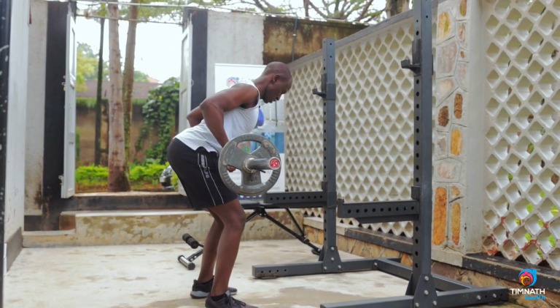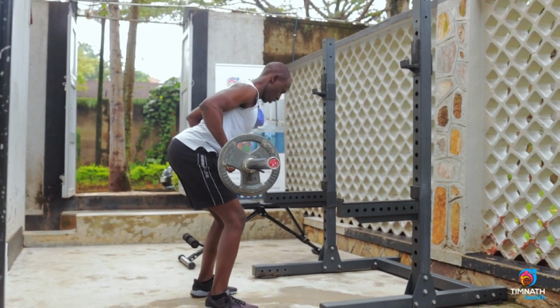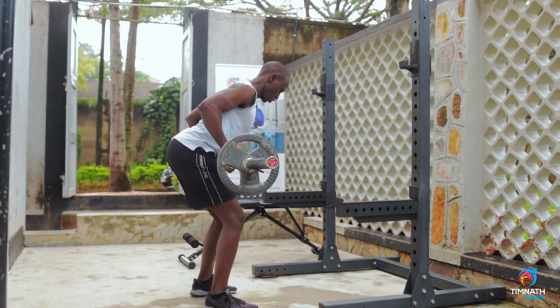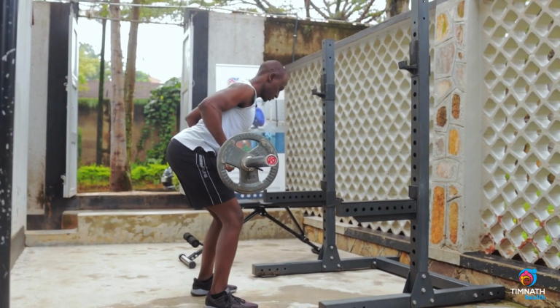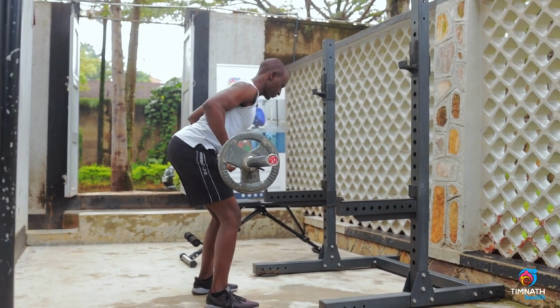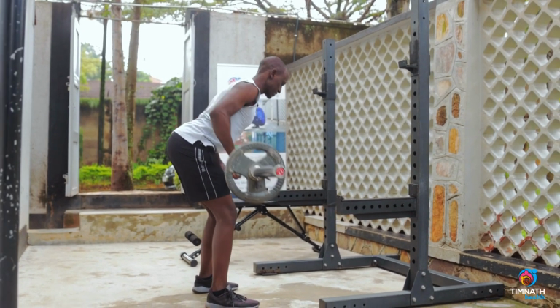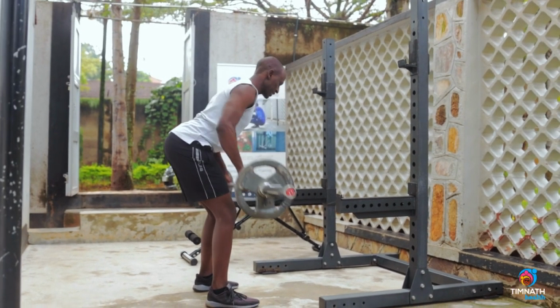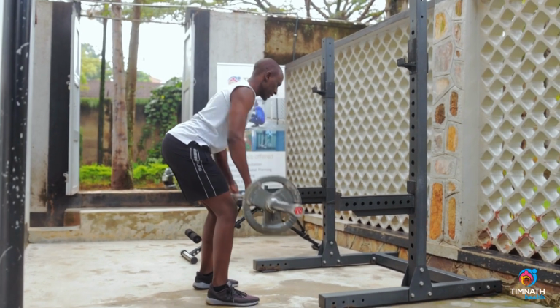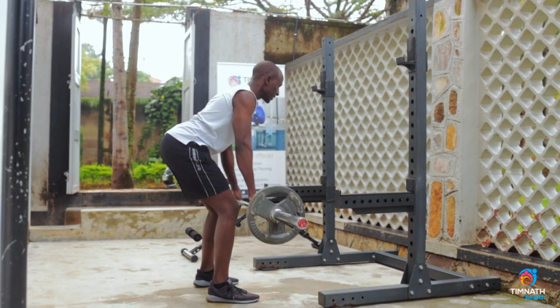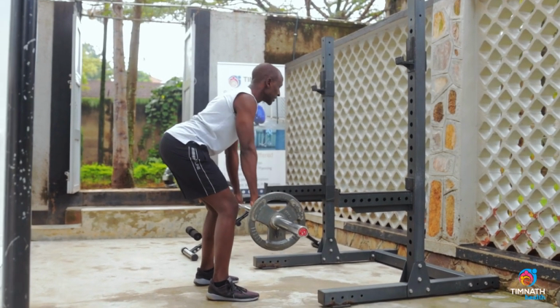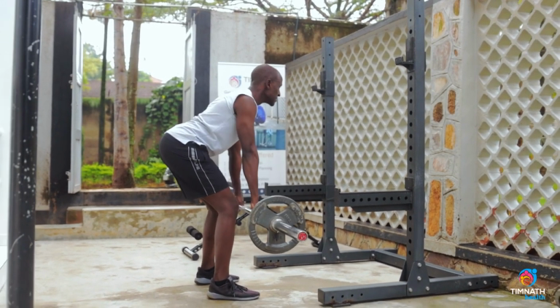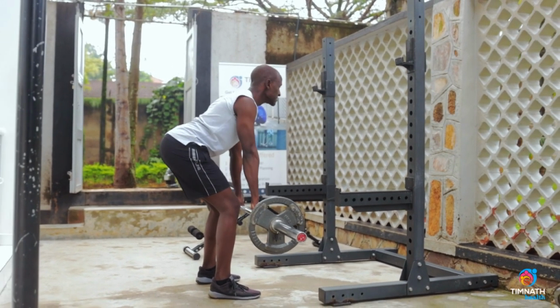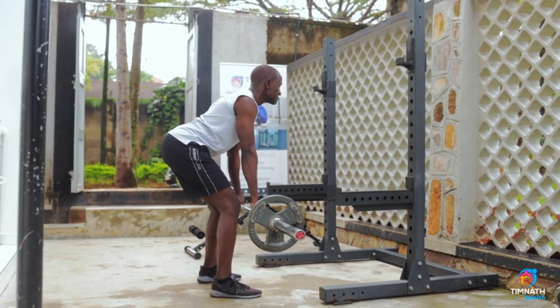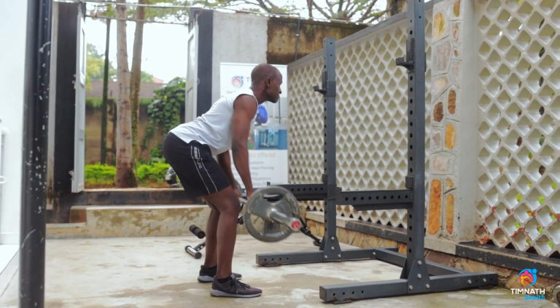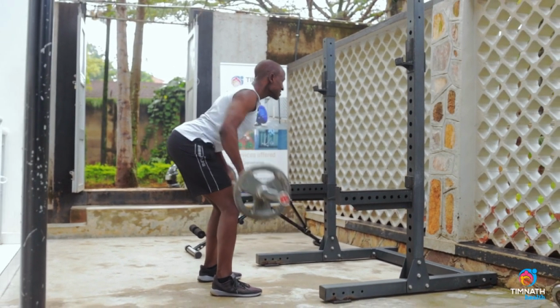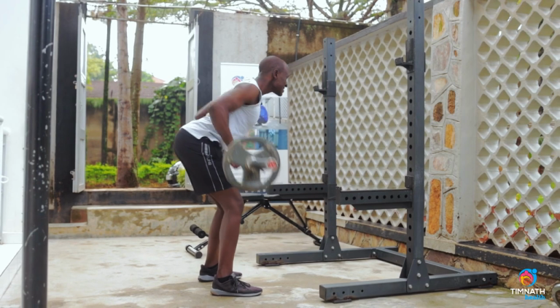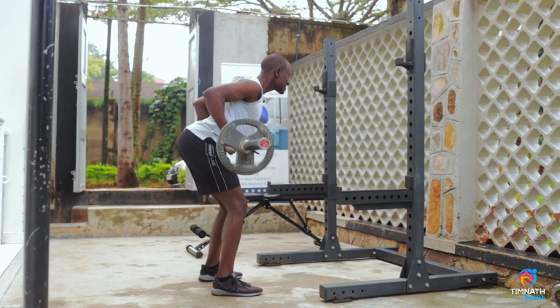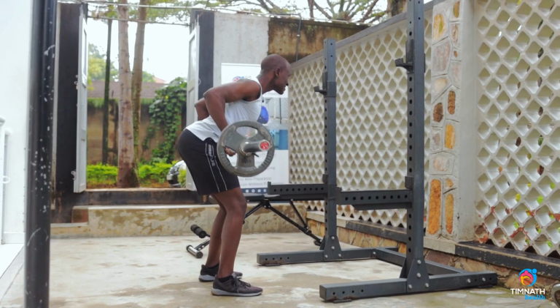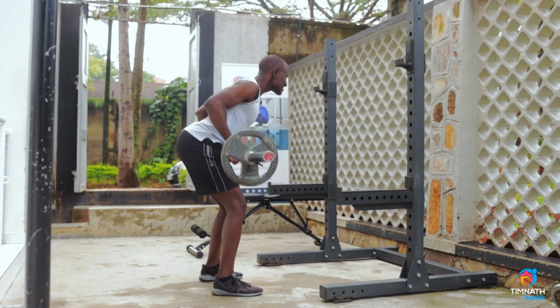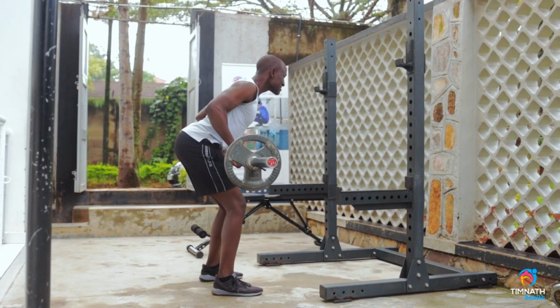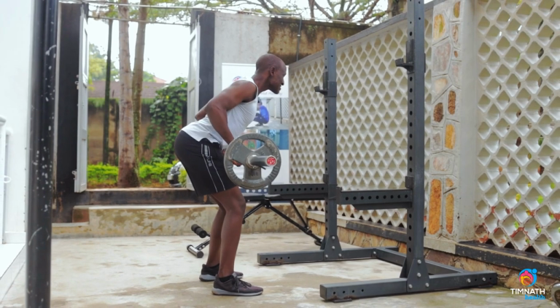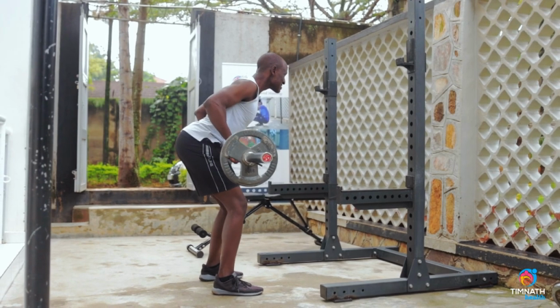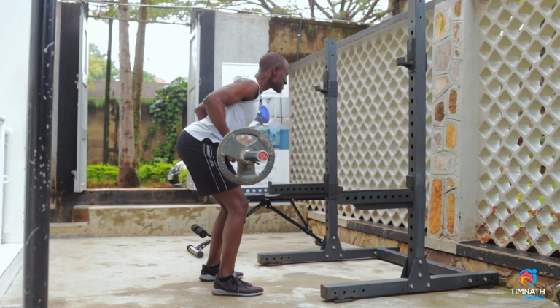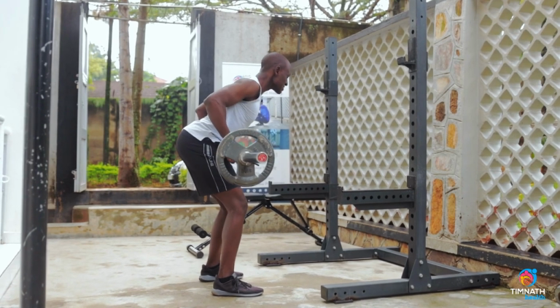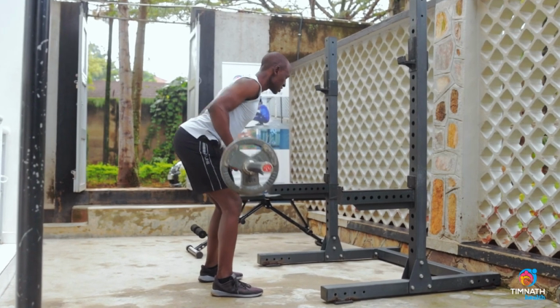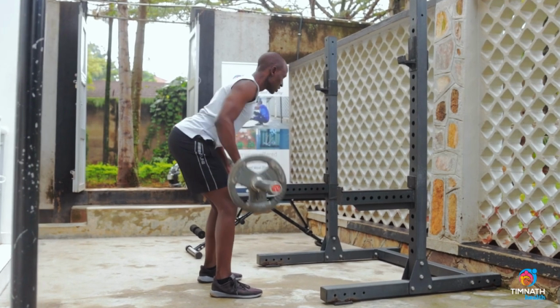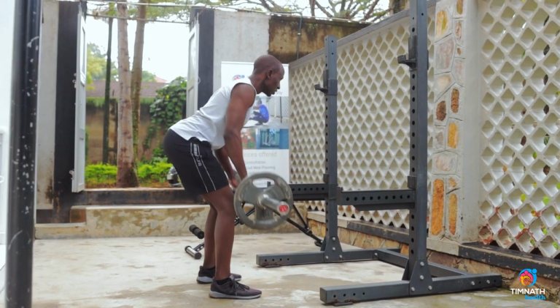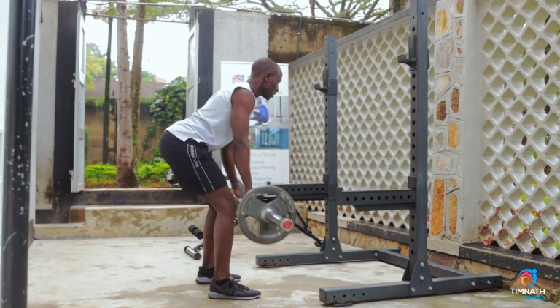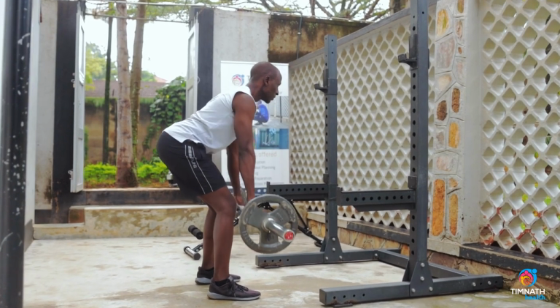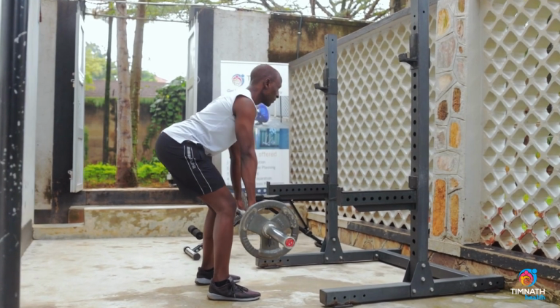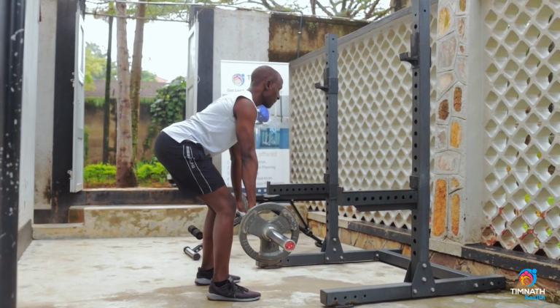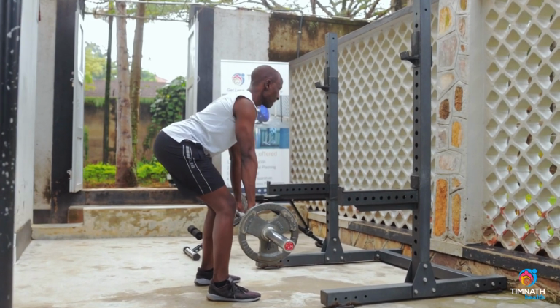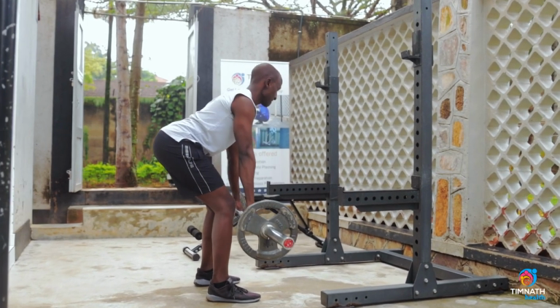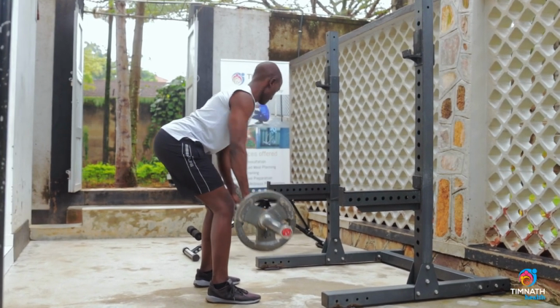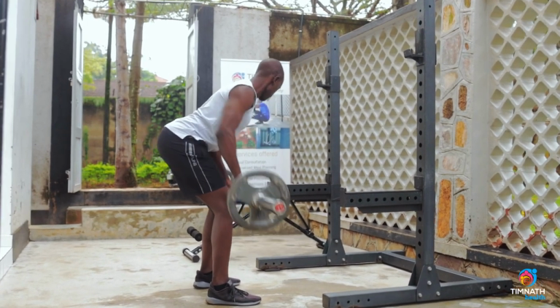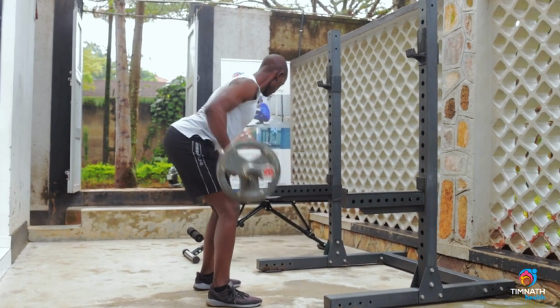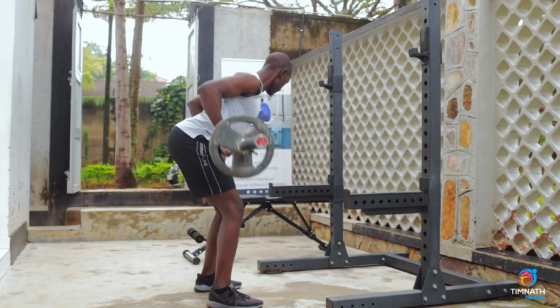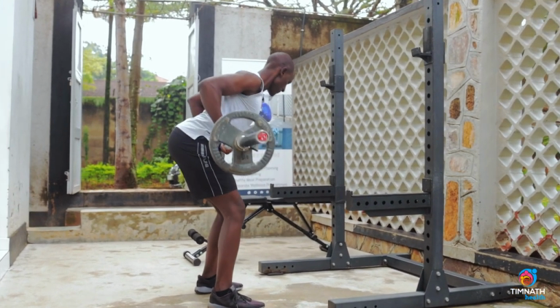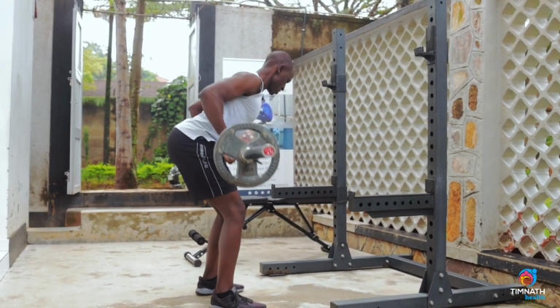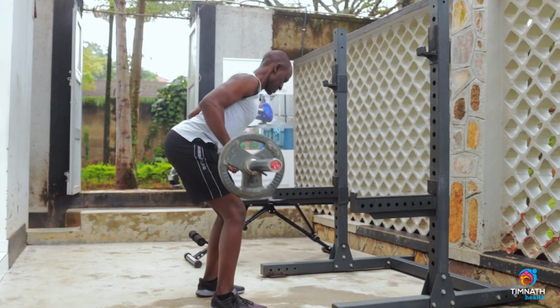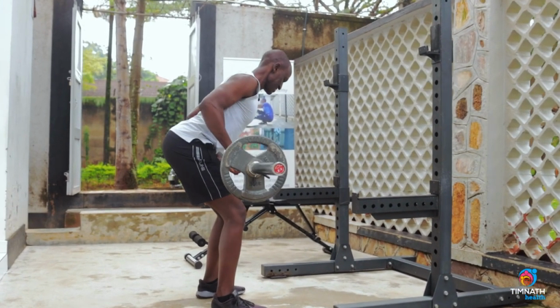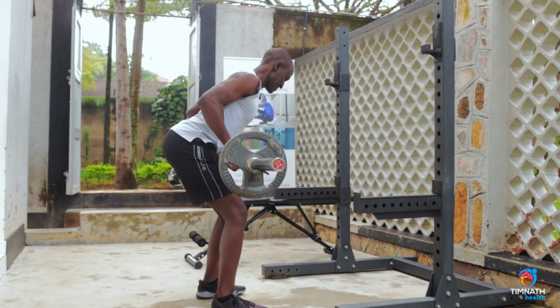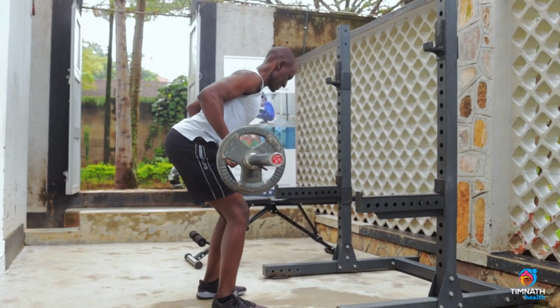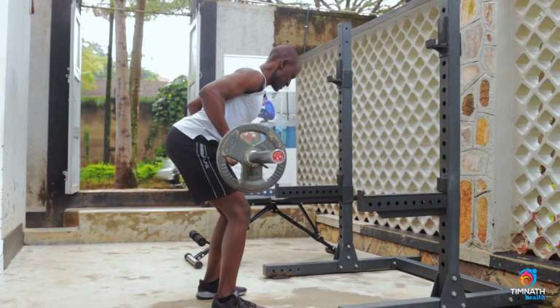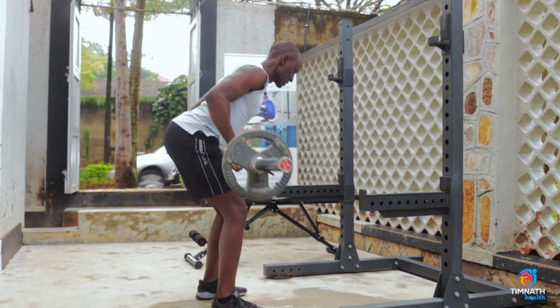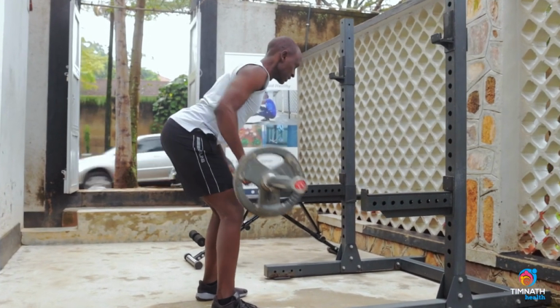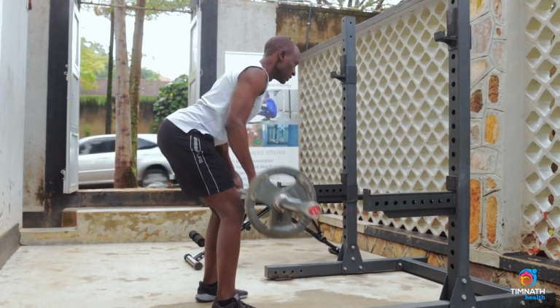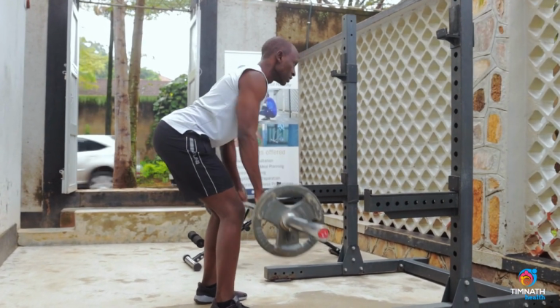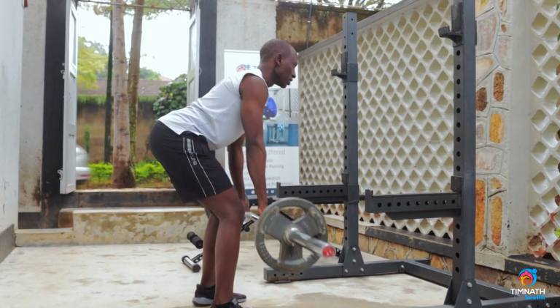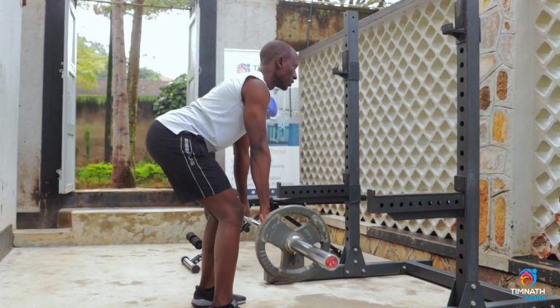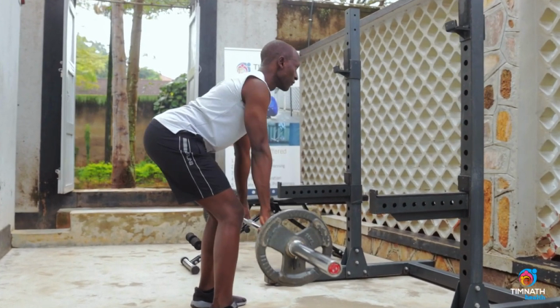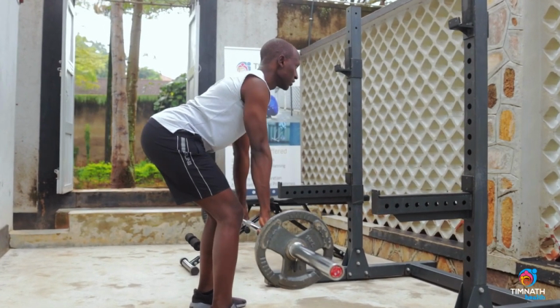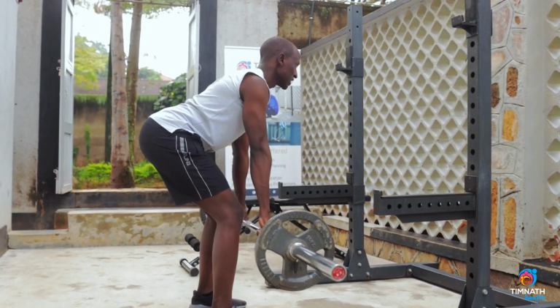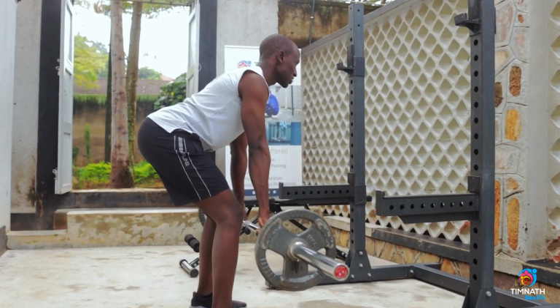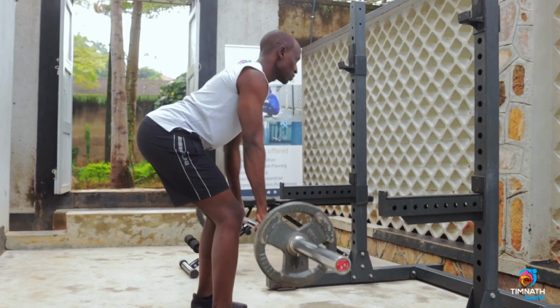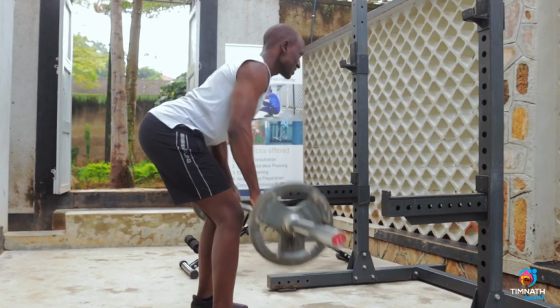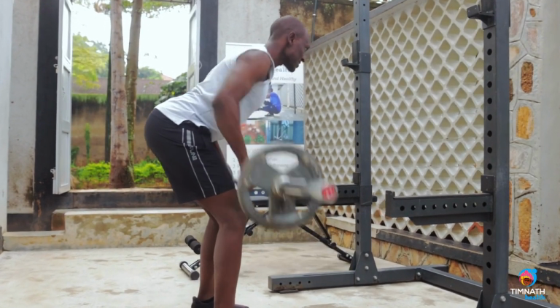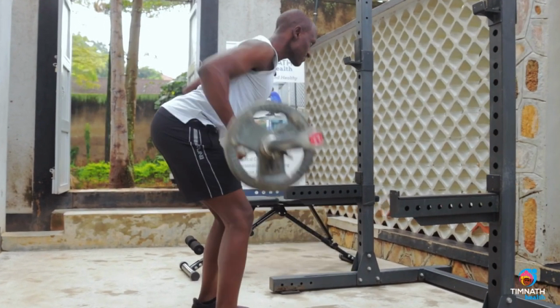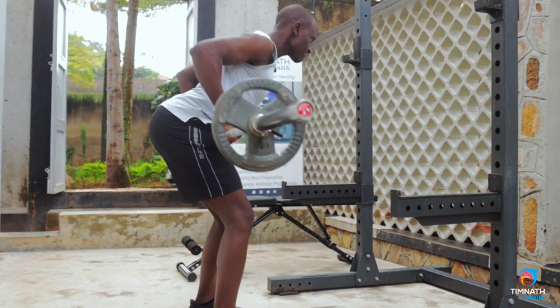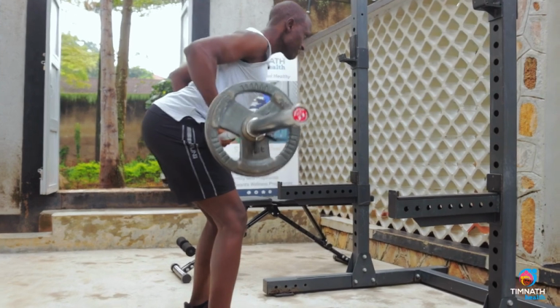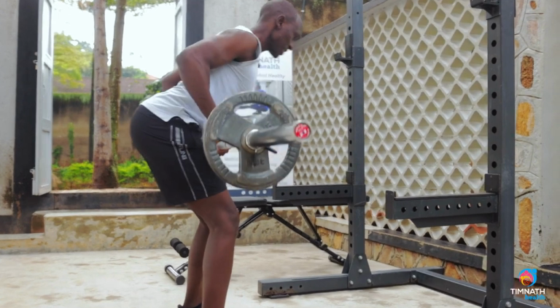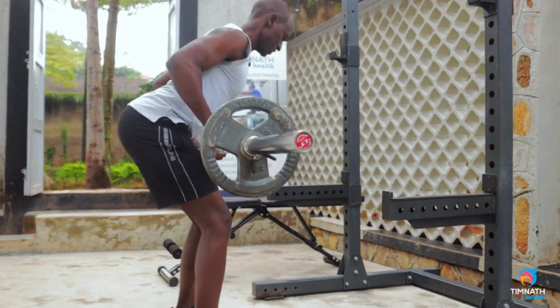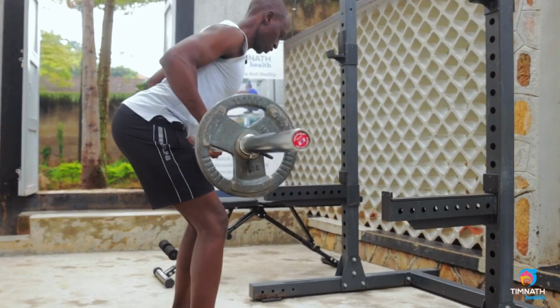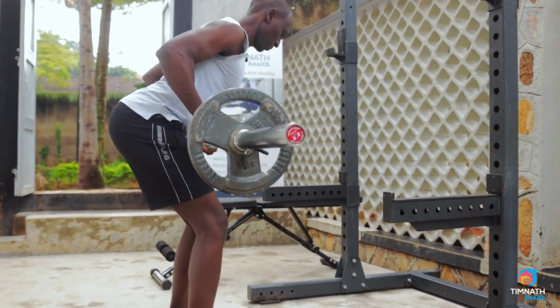Hold for a second. Feel that squeeze at the top.